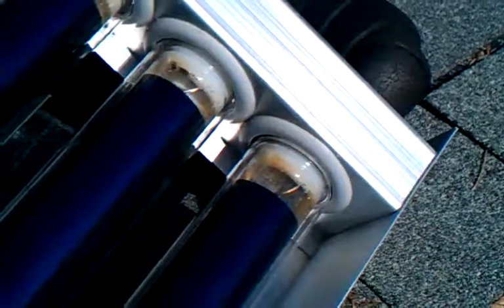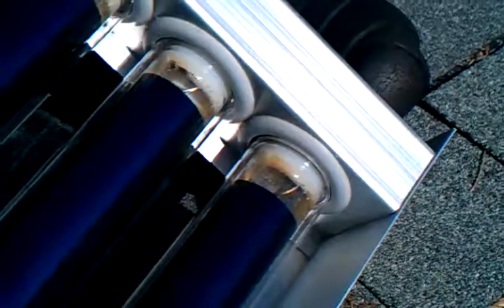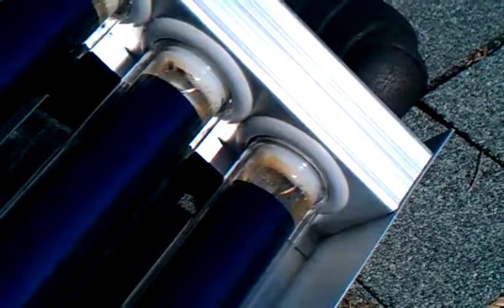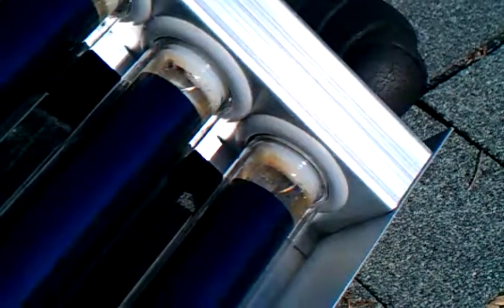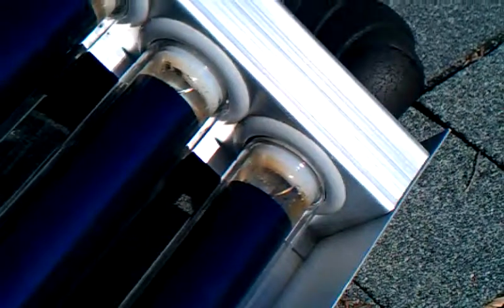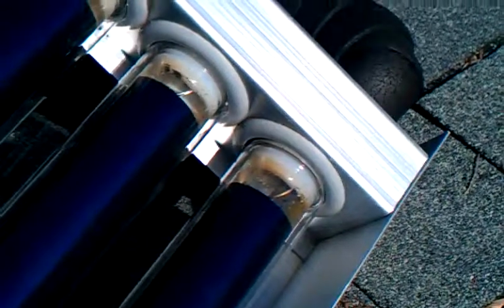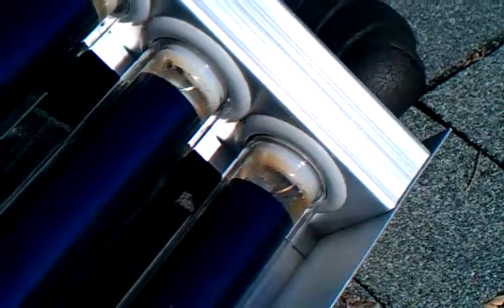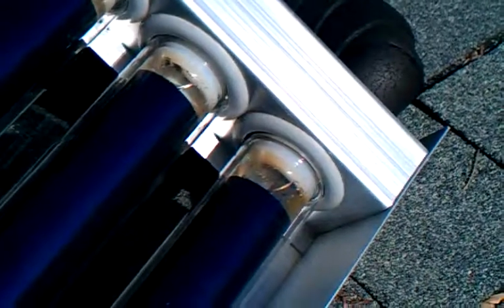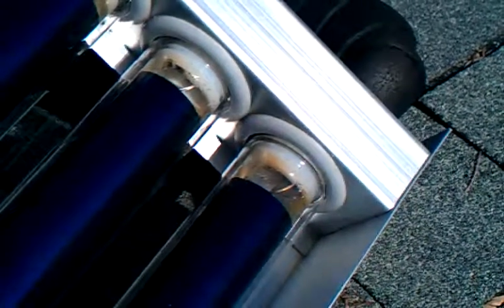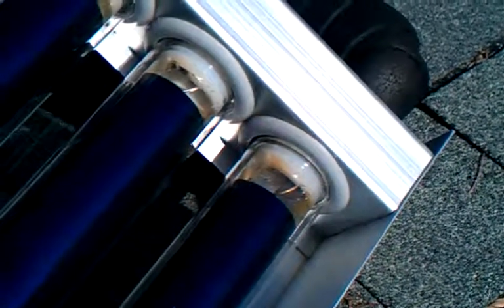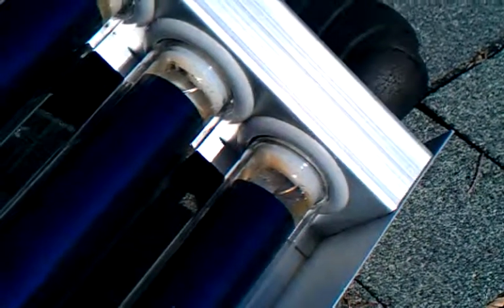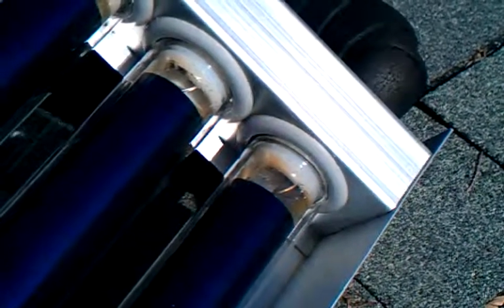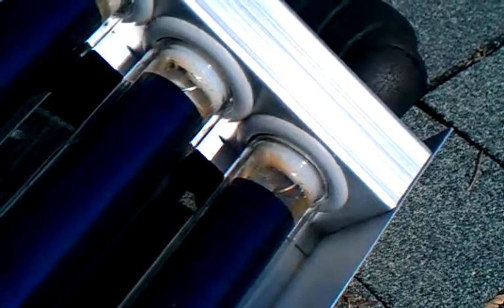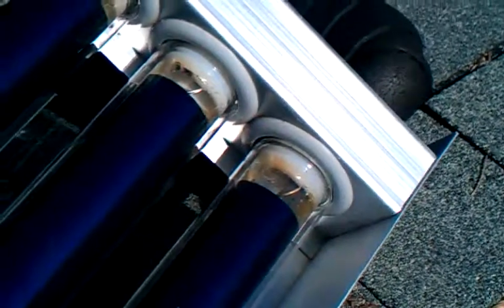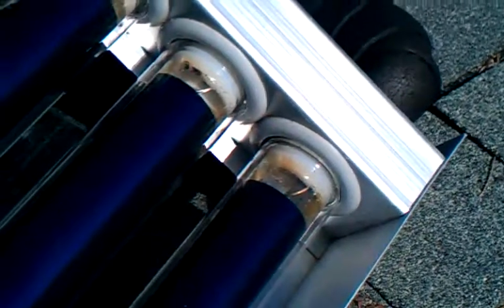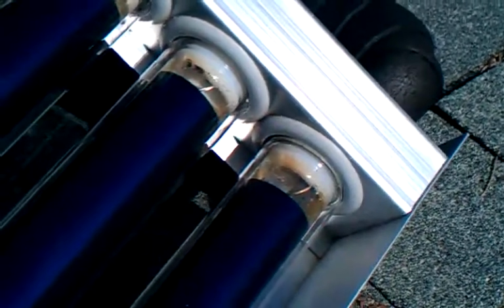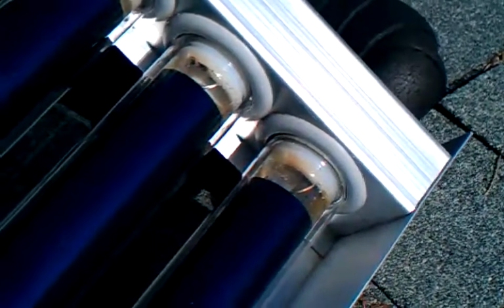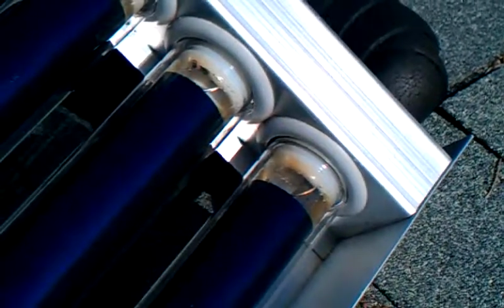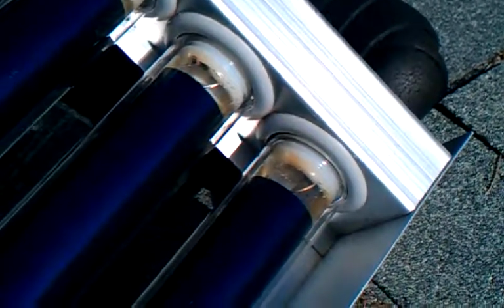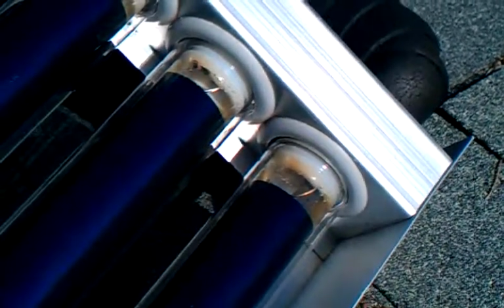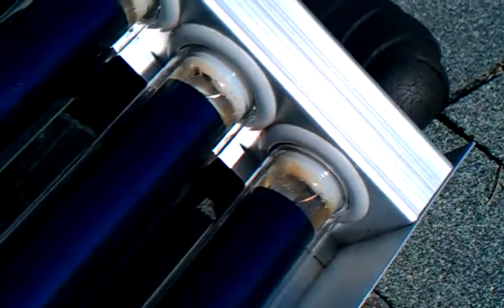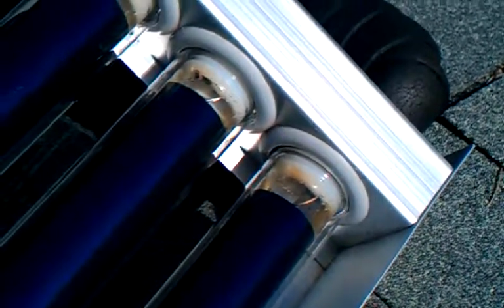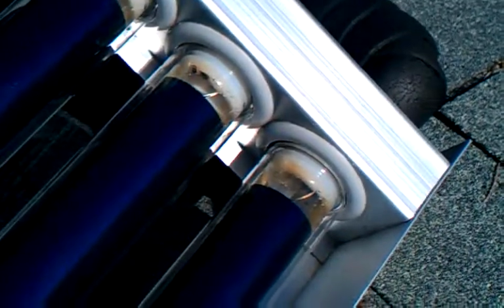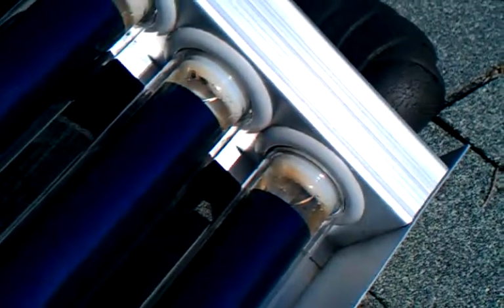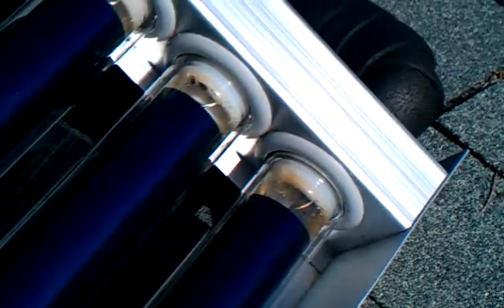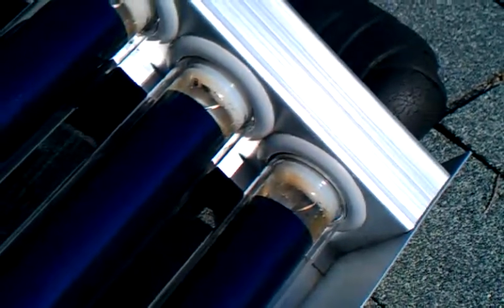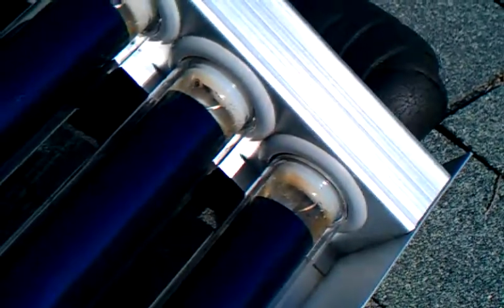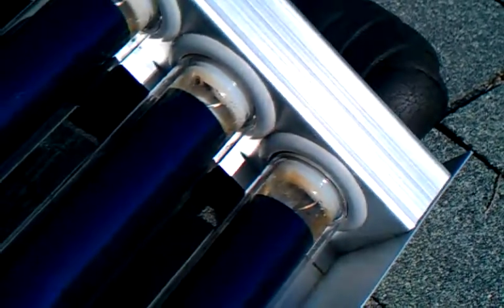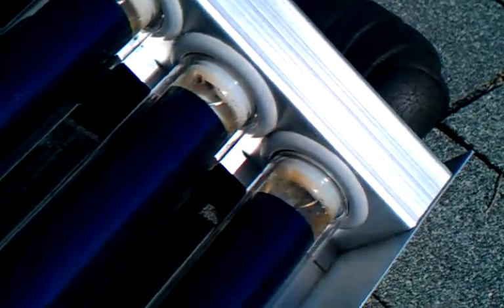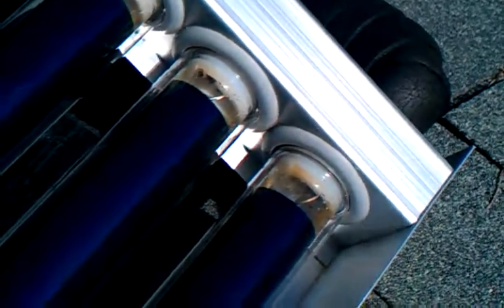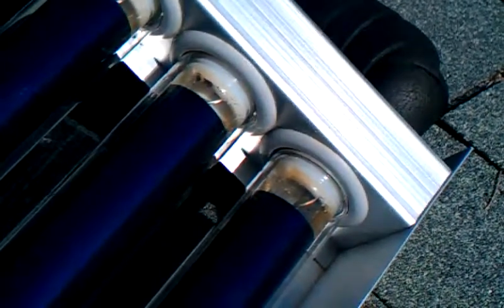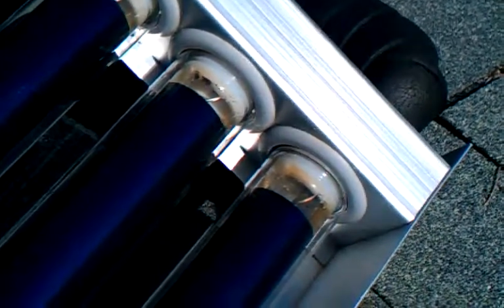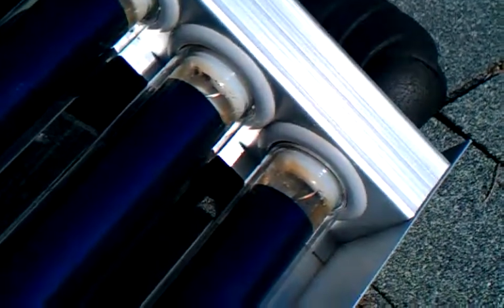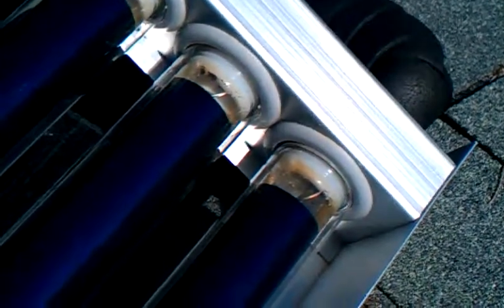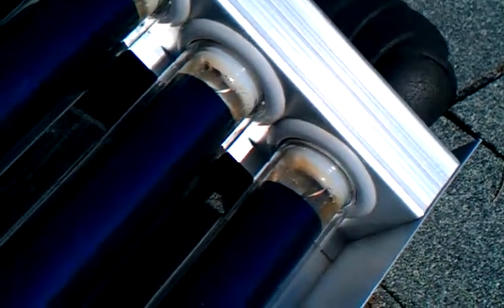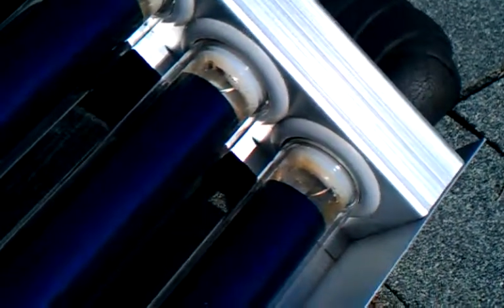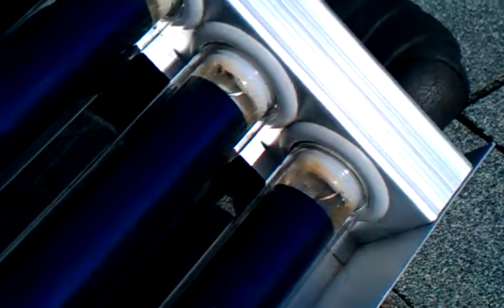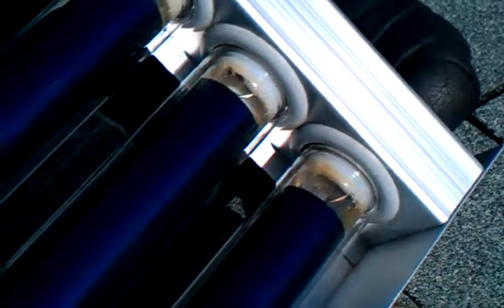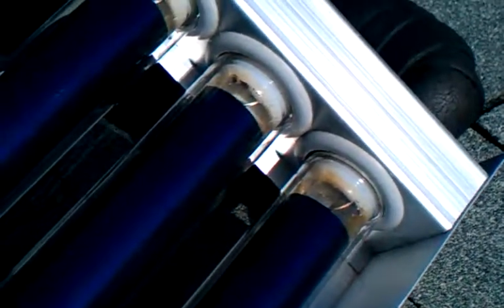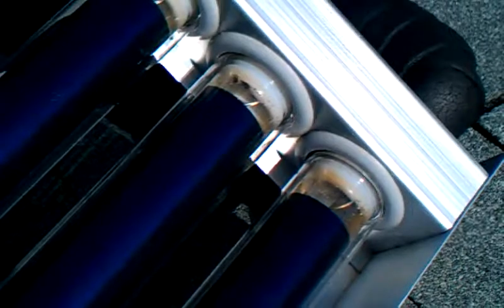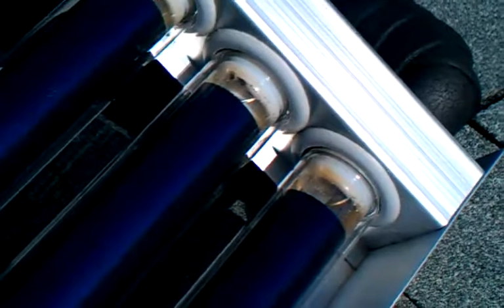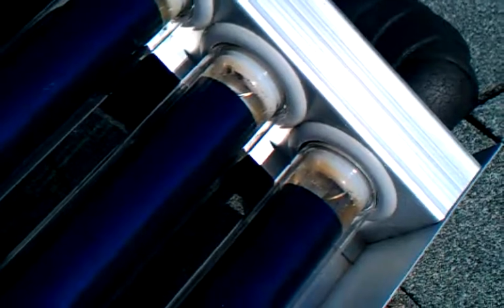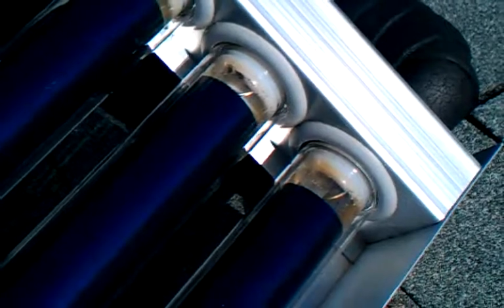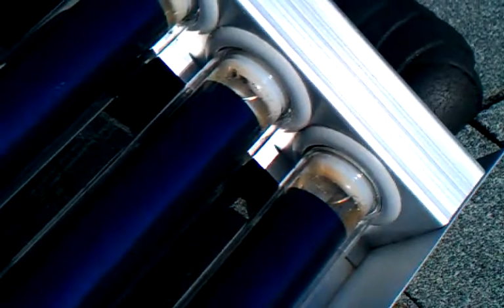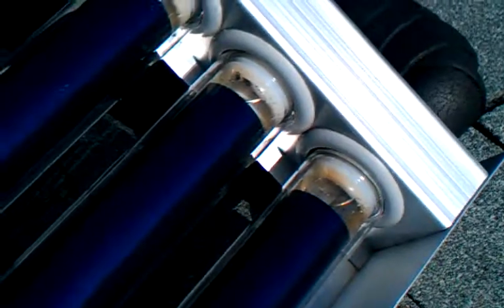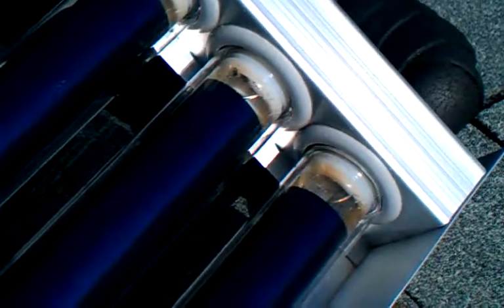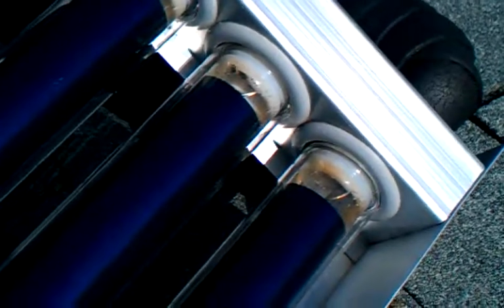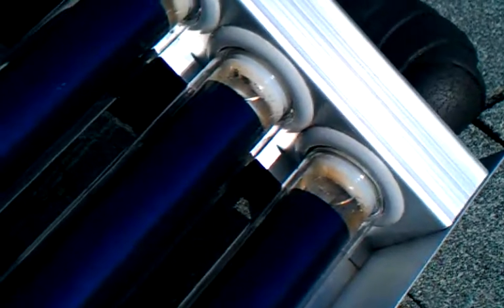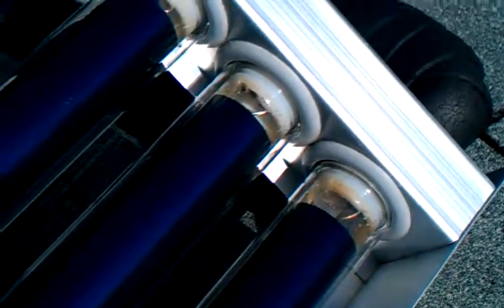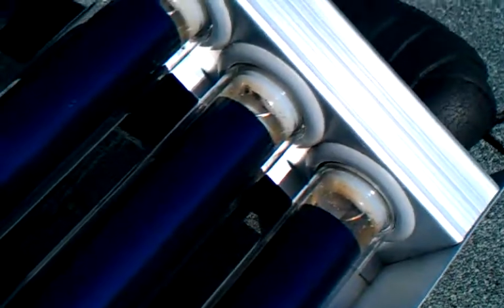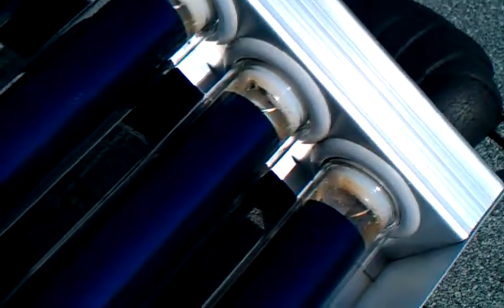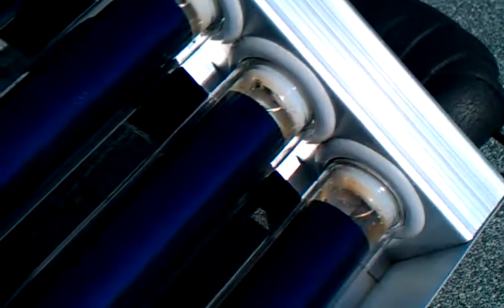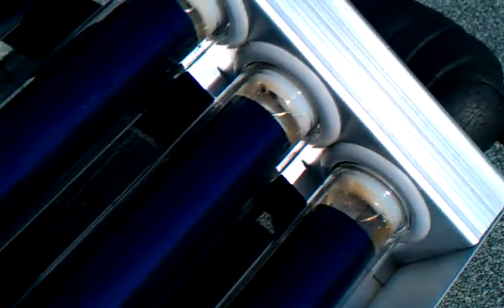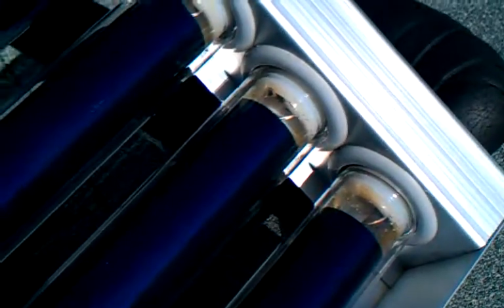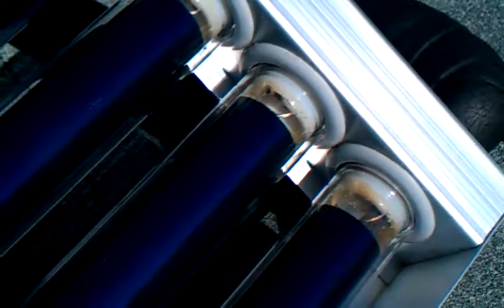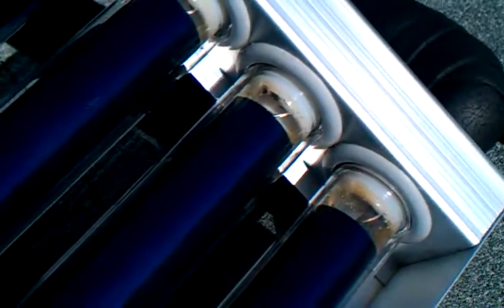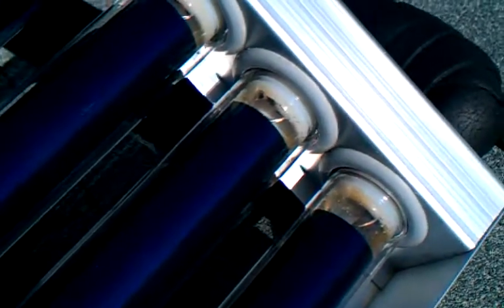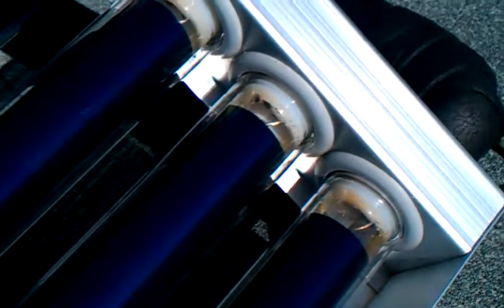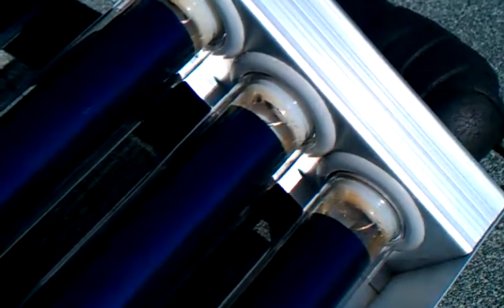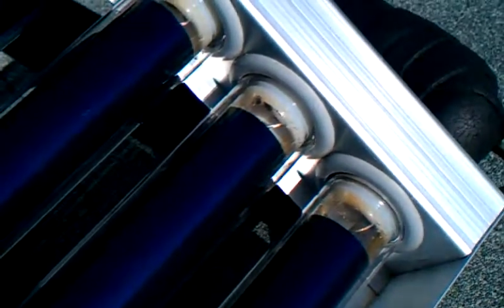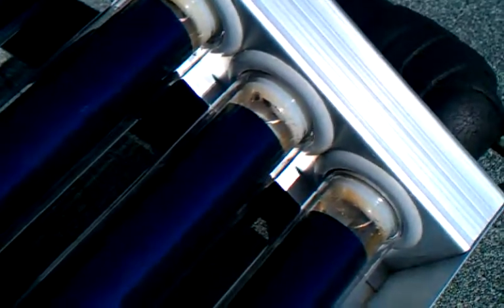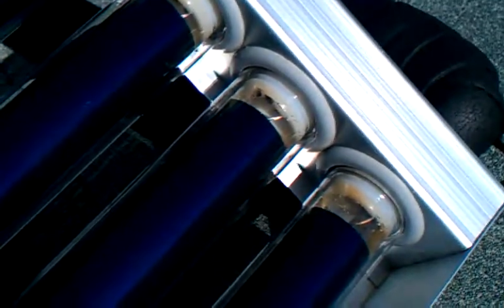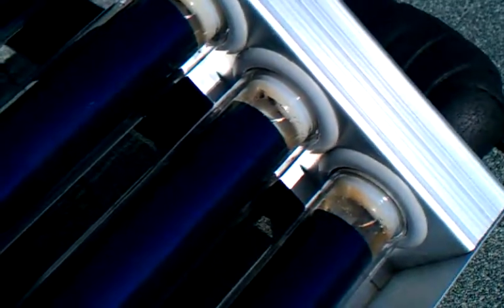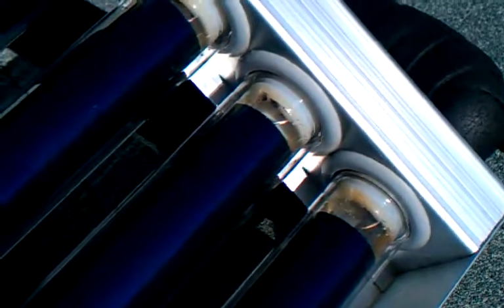Hi everybody, Locky here from Lighting Energy Depot, displaying the Solar Stalker Evacuated Tube hot water system.